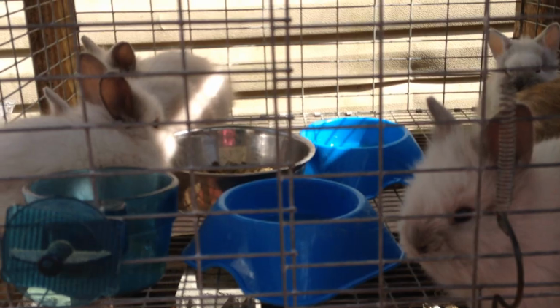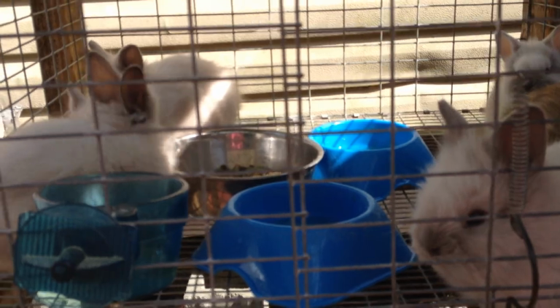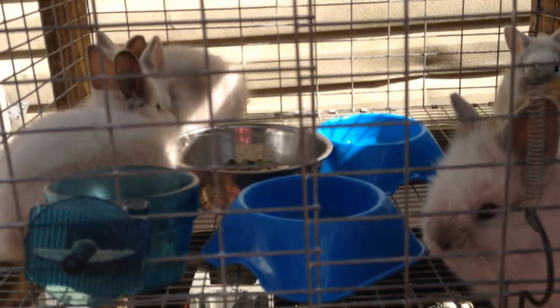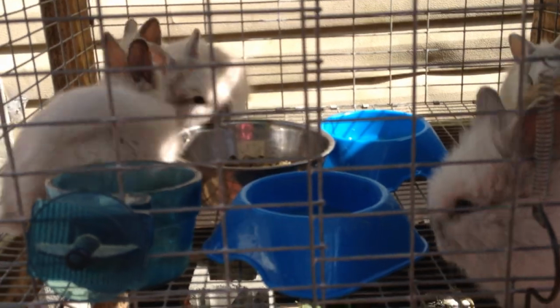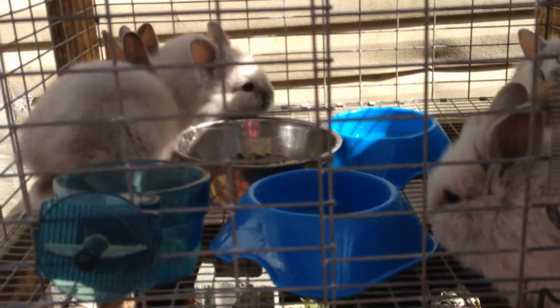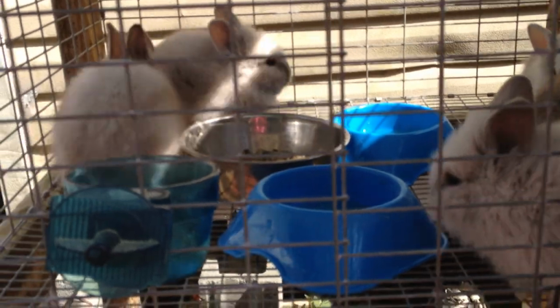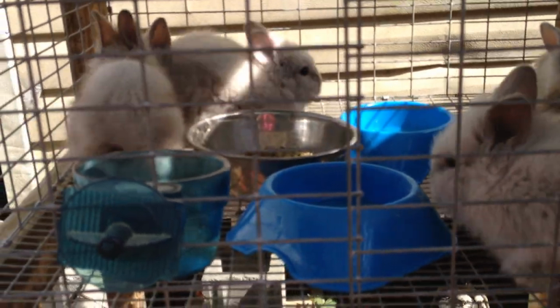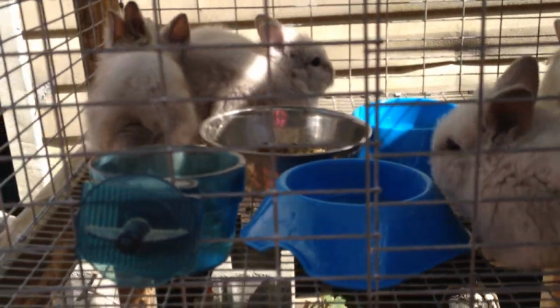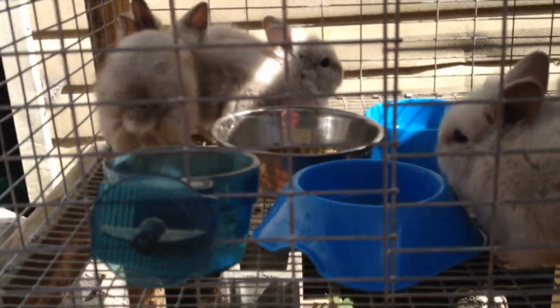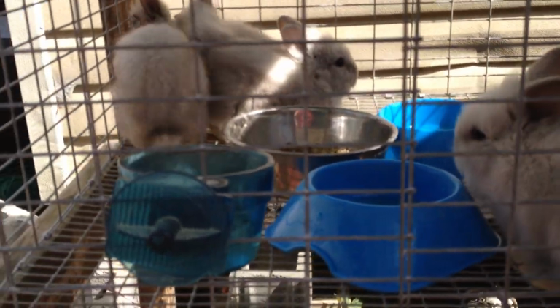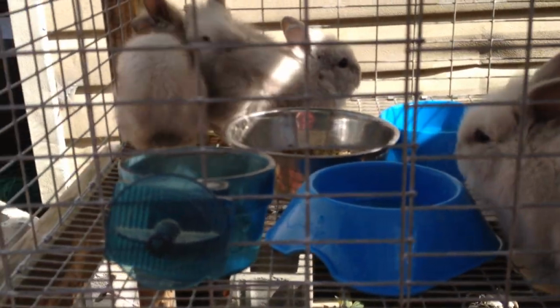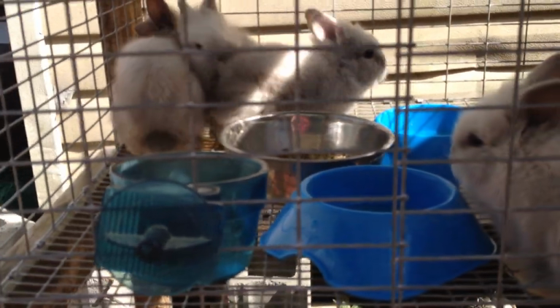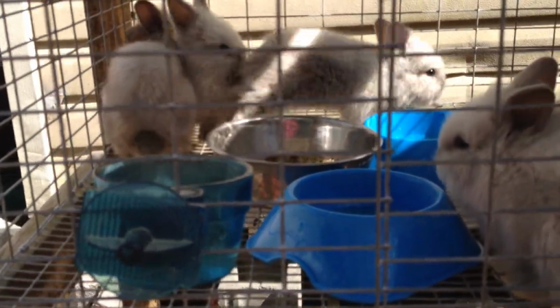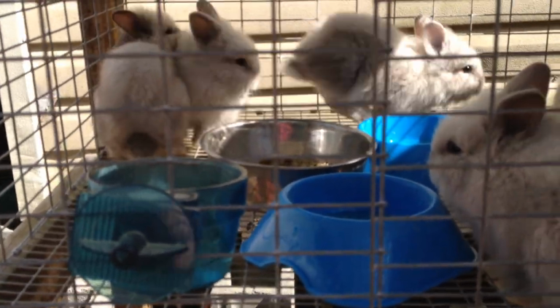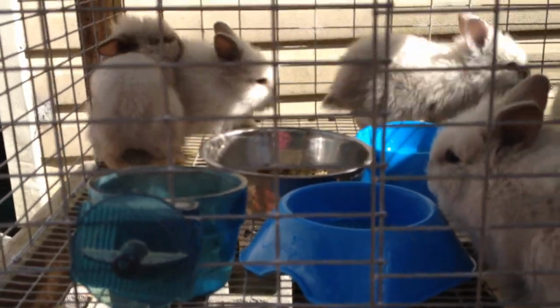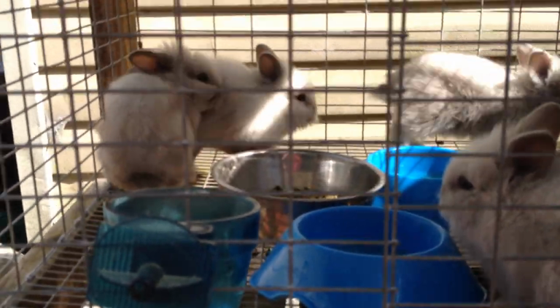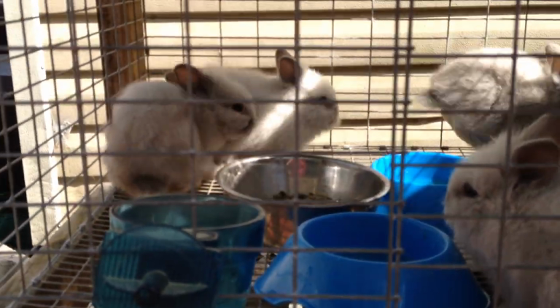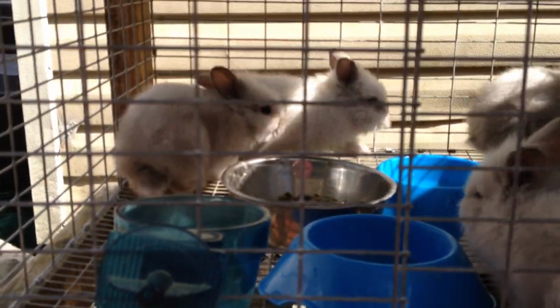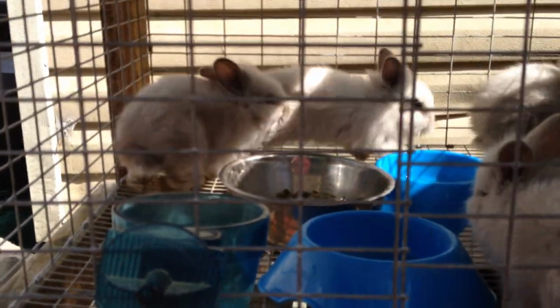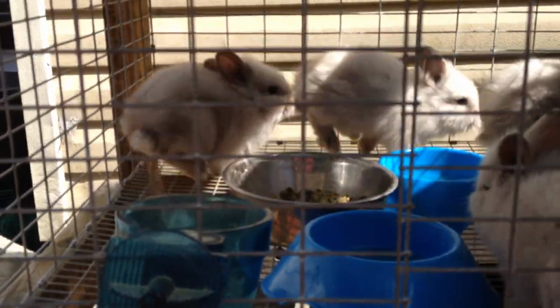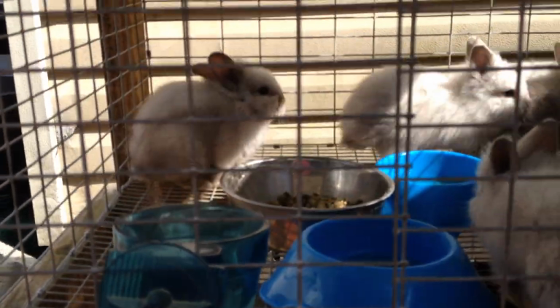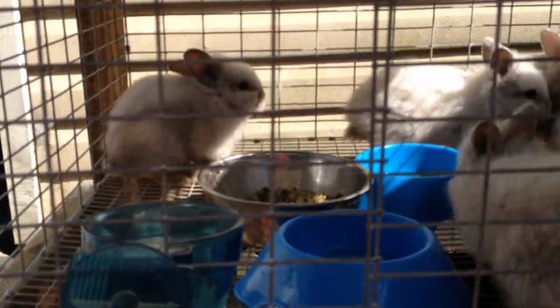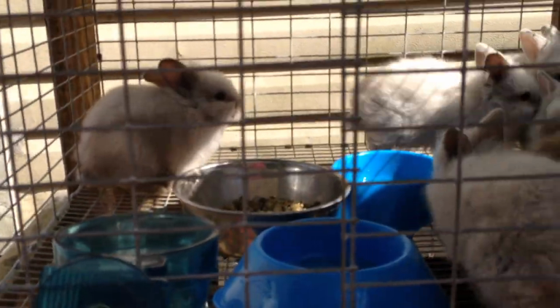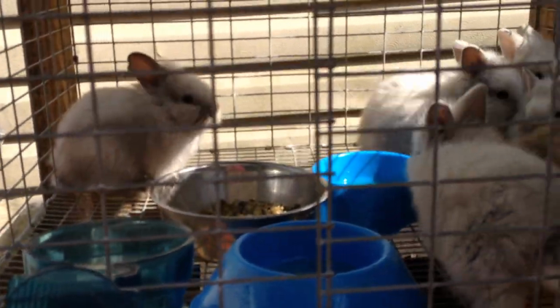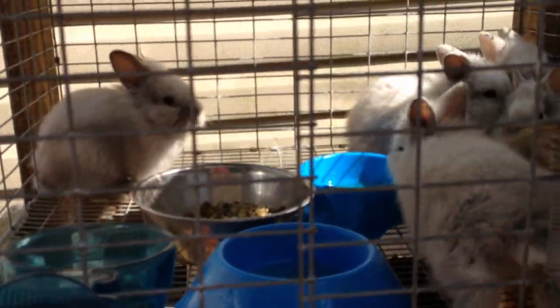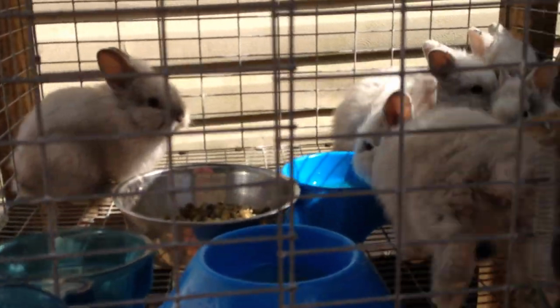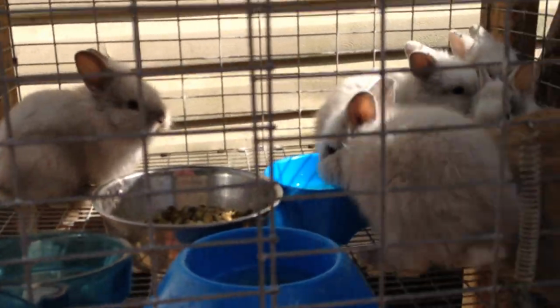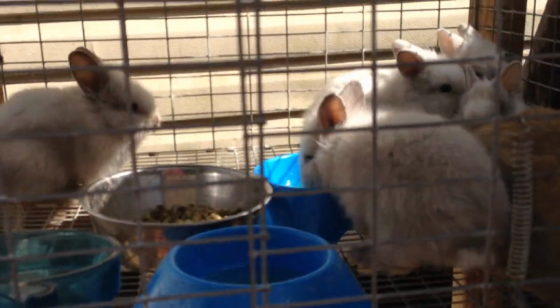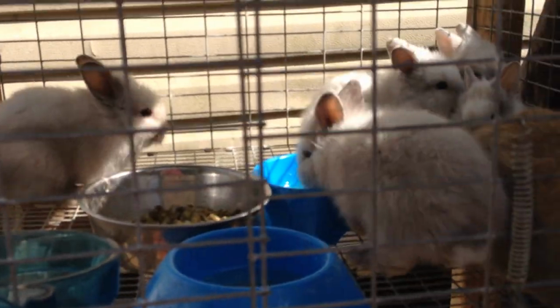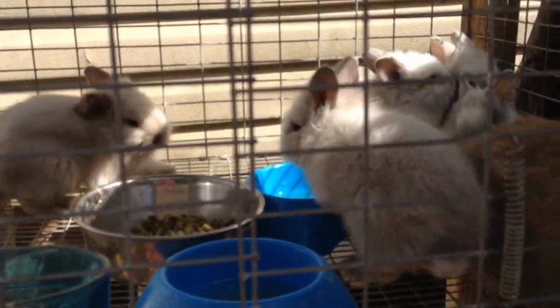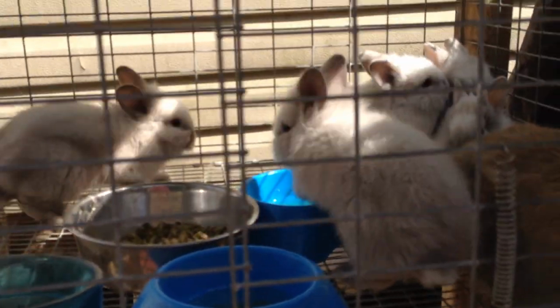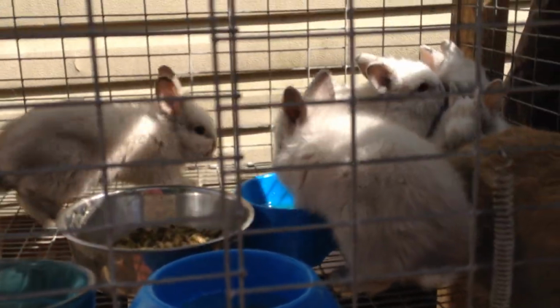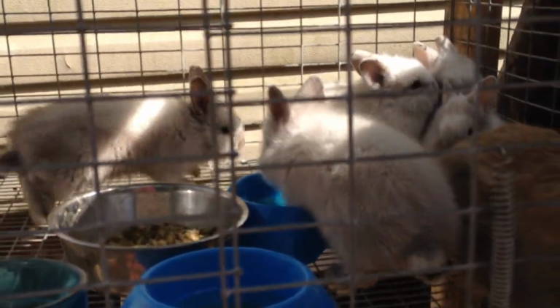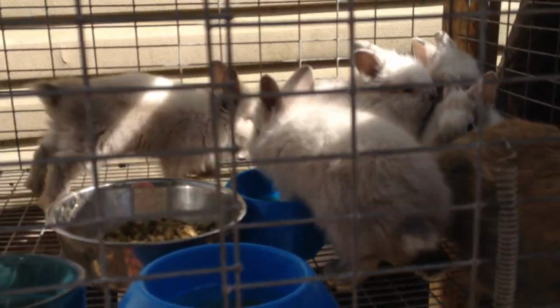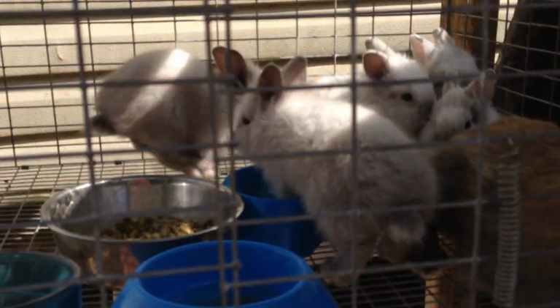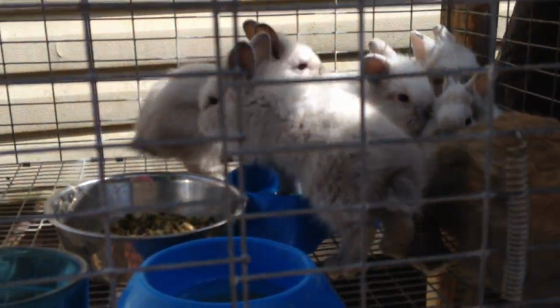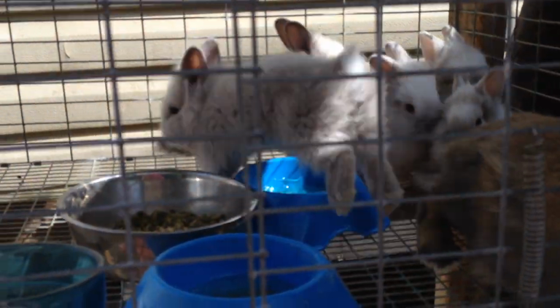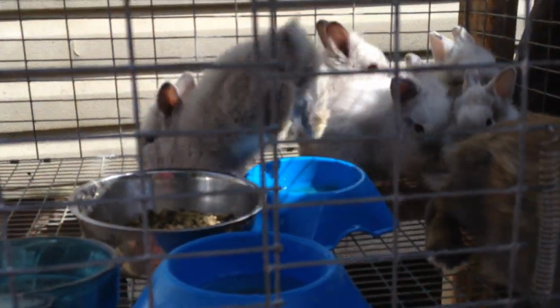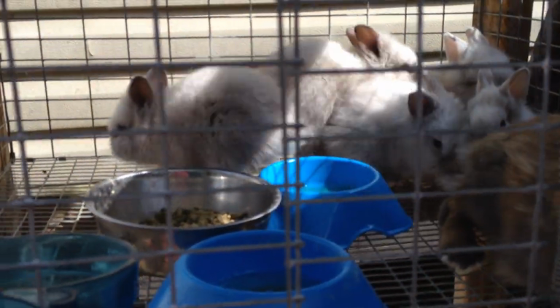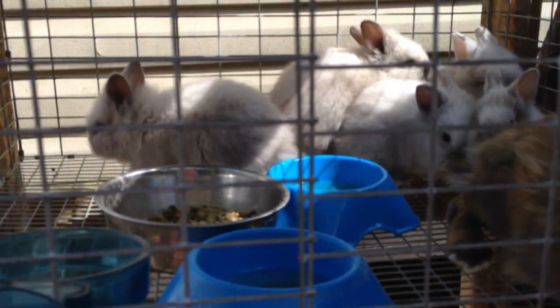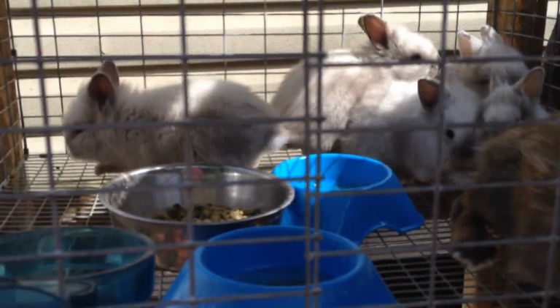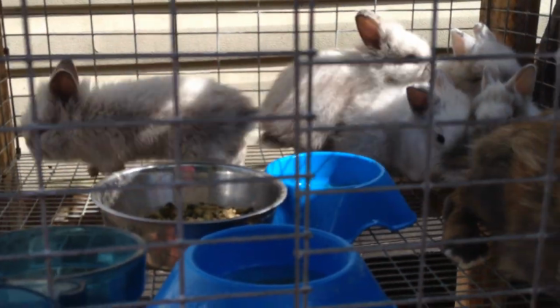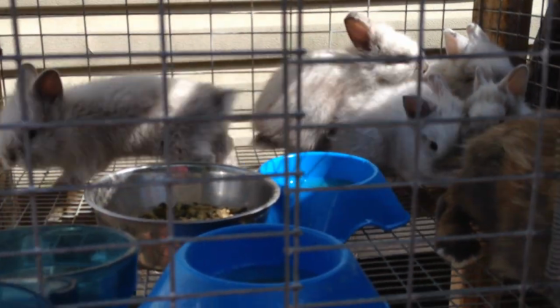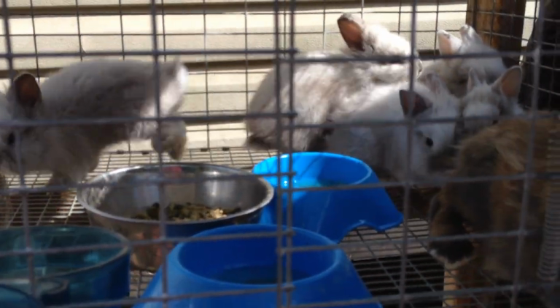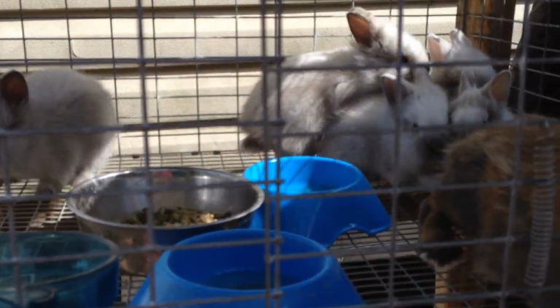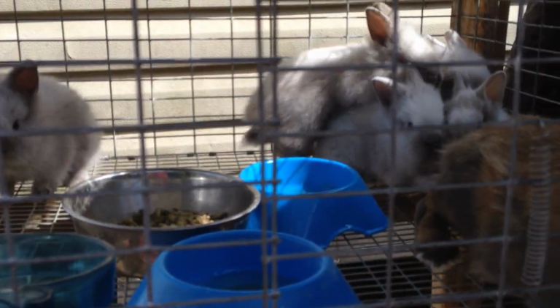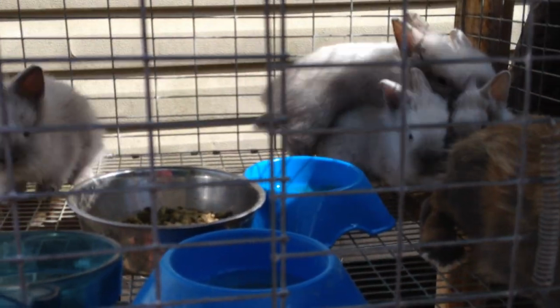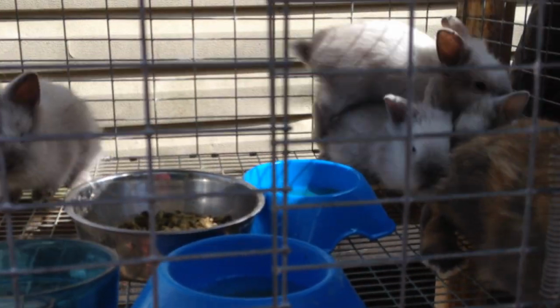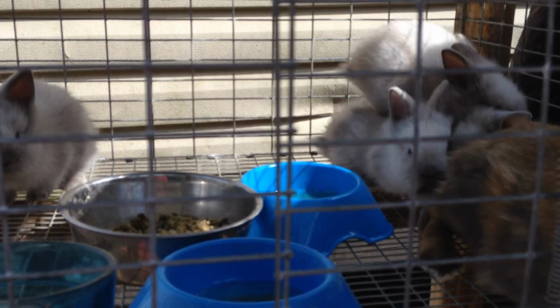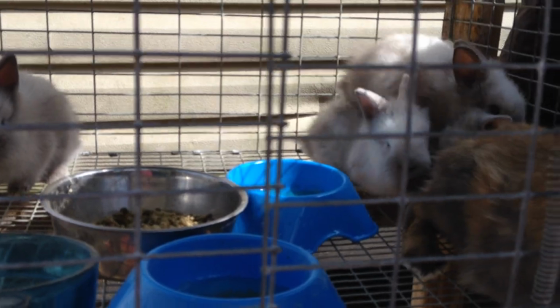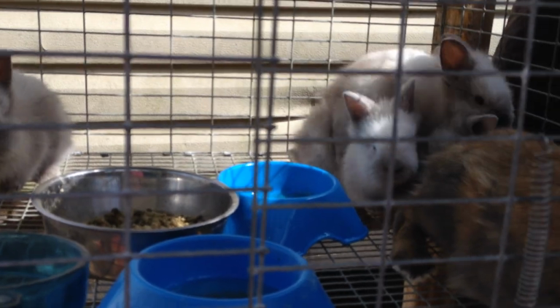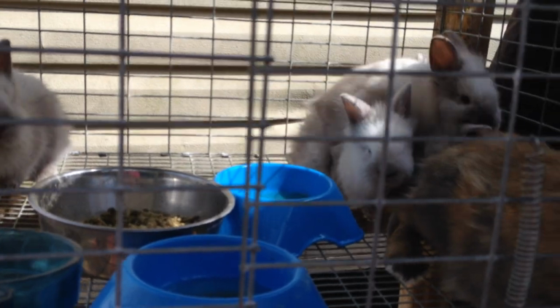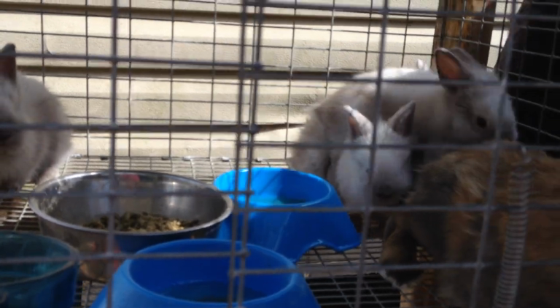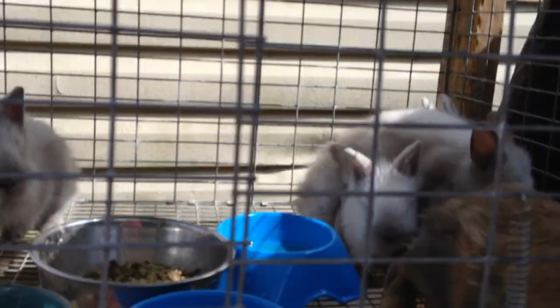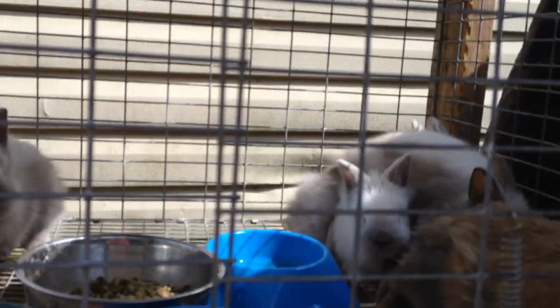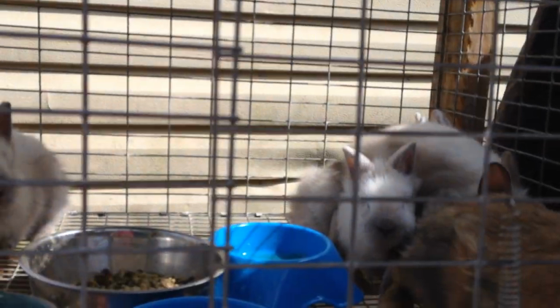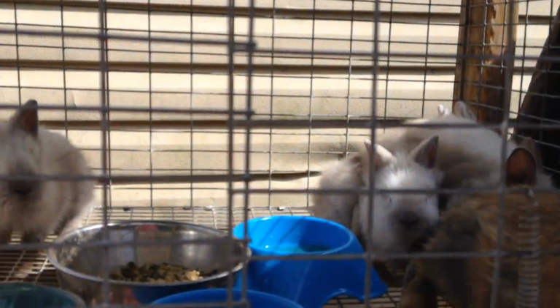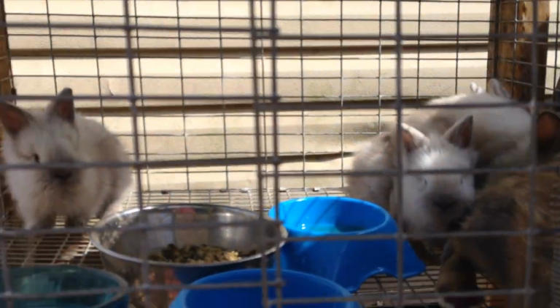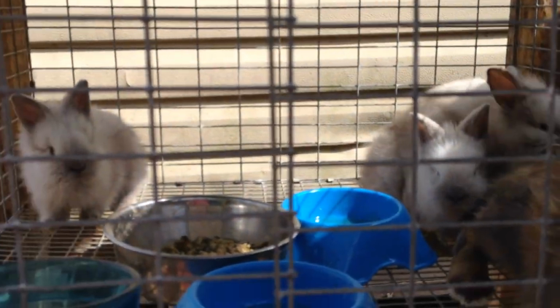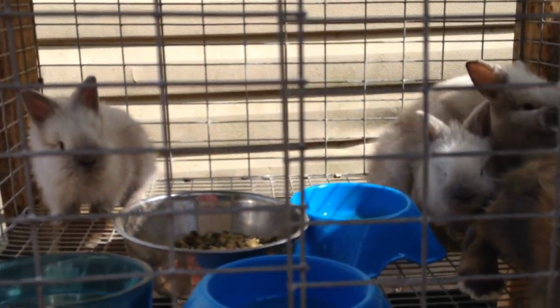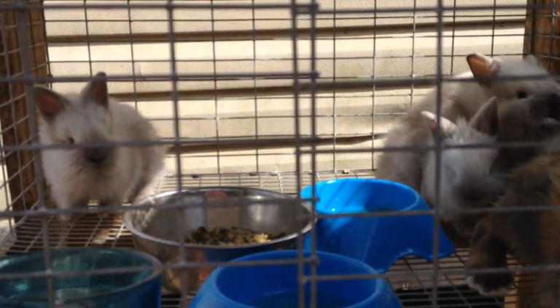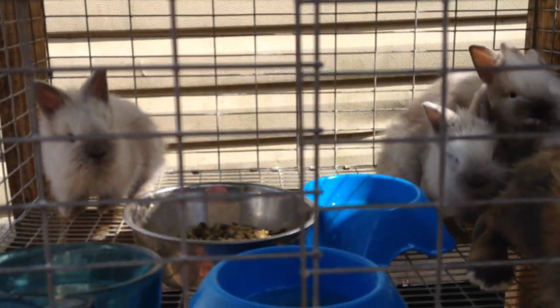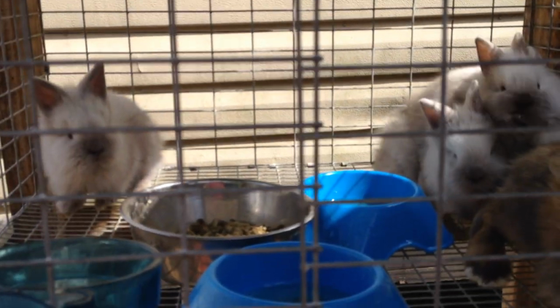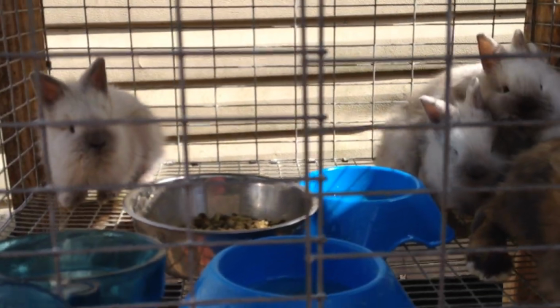Hello bunny lovers and welcome to Green Acres Lionheads. This is Selling Your Bunnies, Part 1: Picture Perfect.